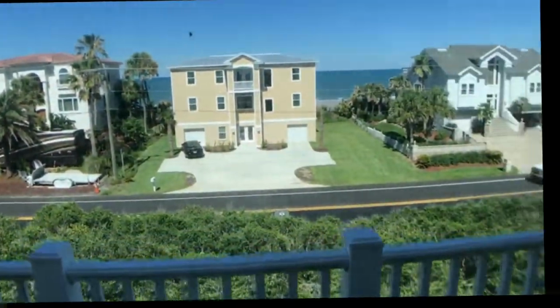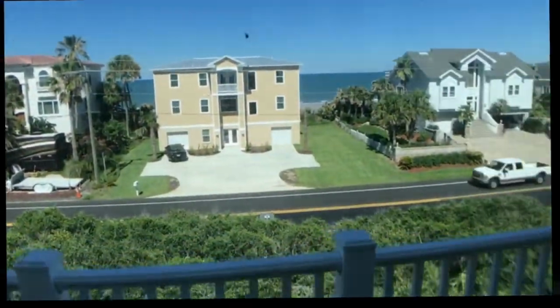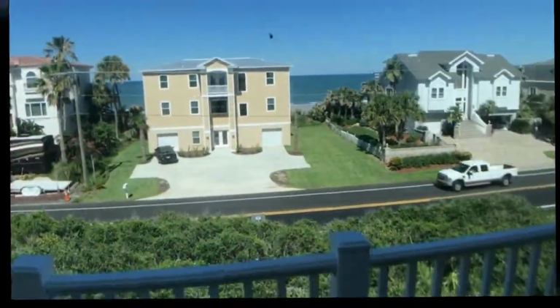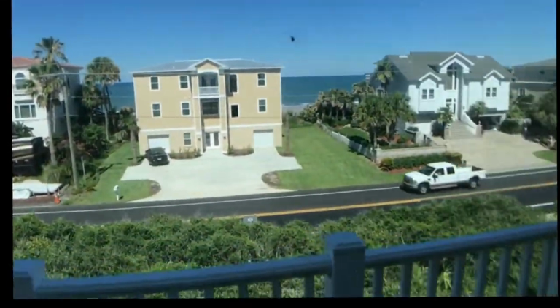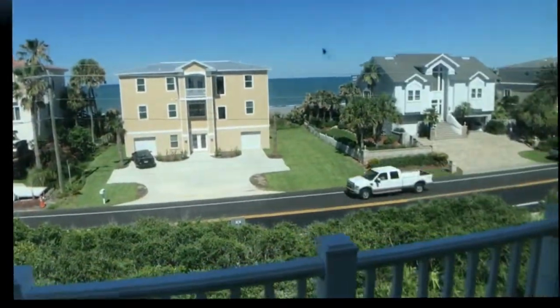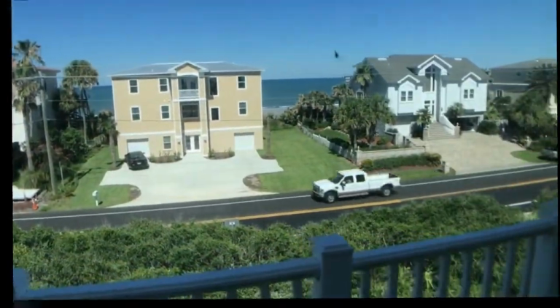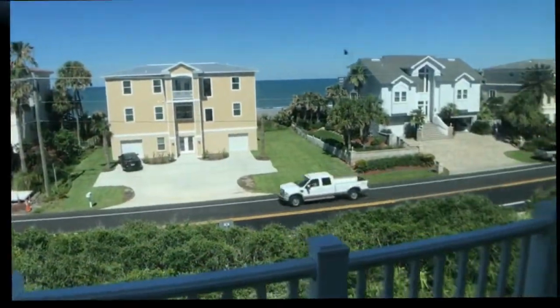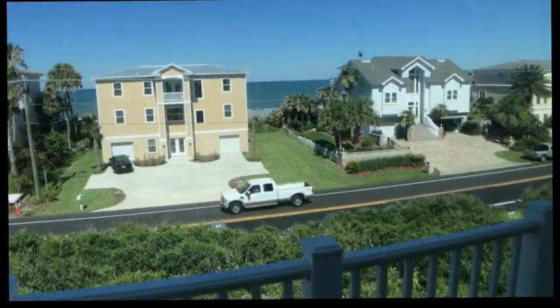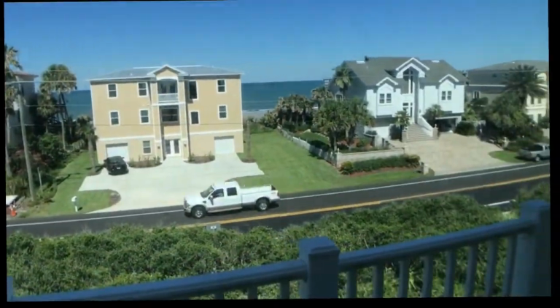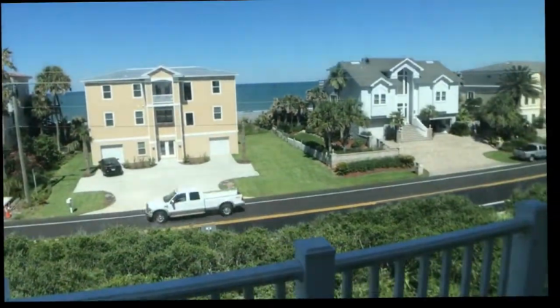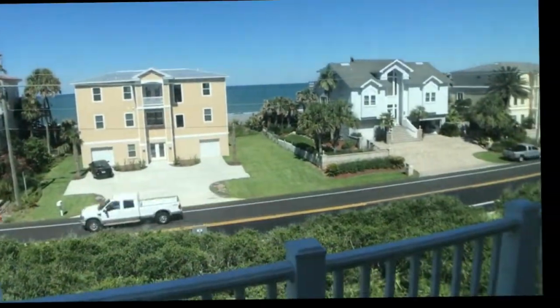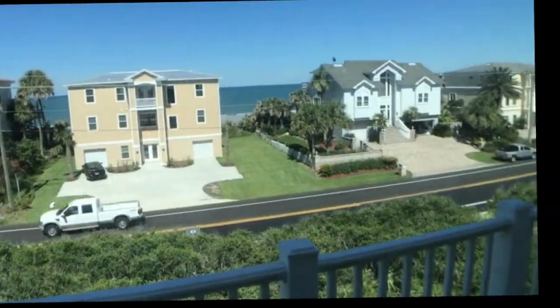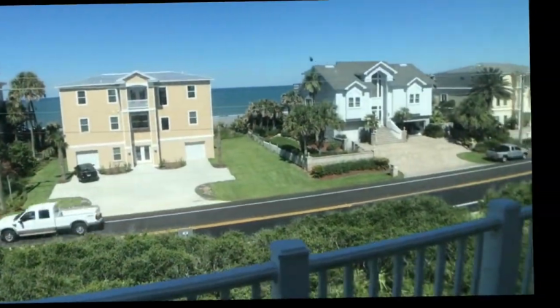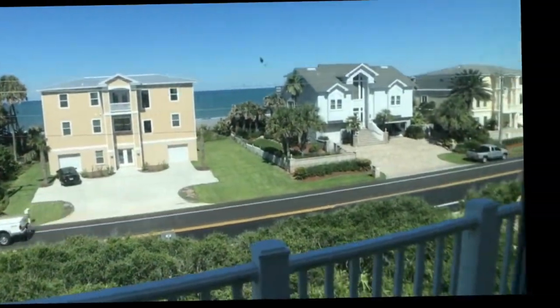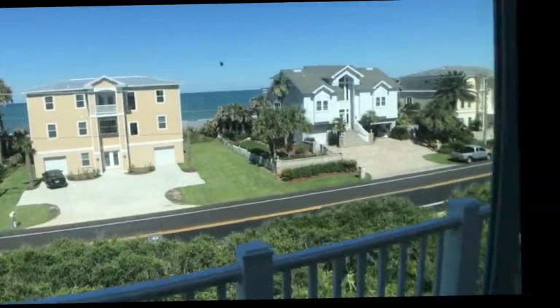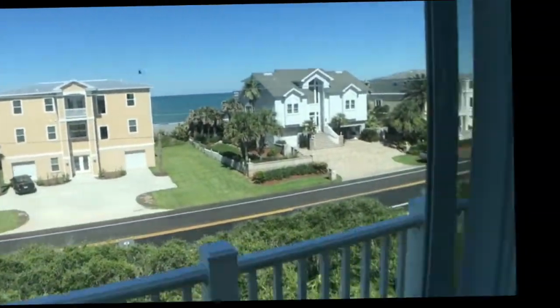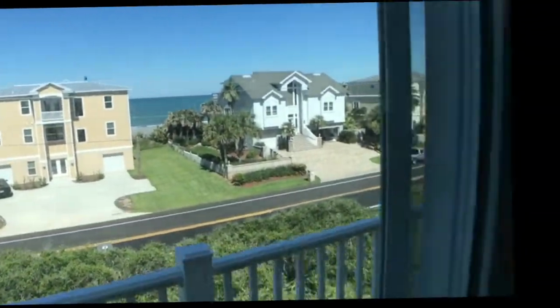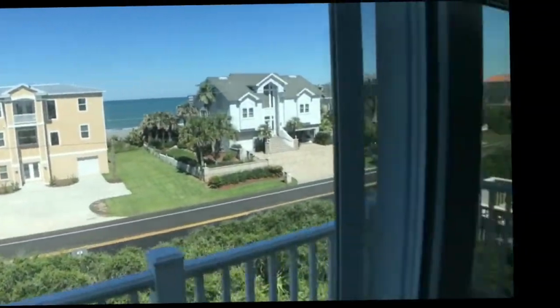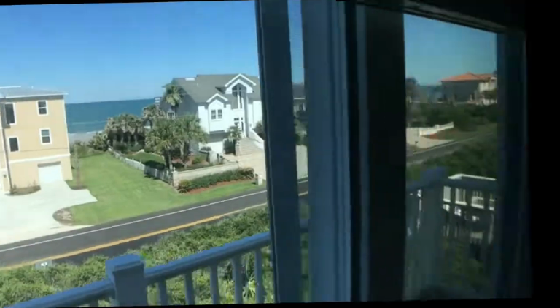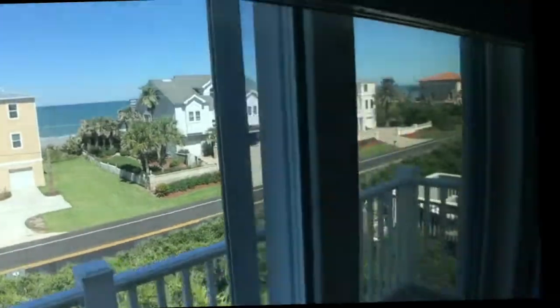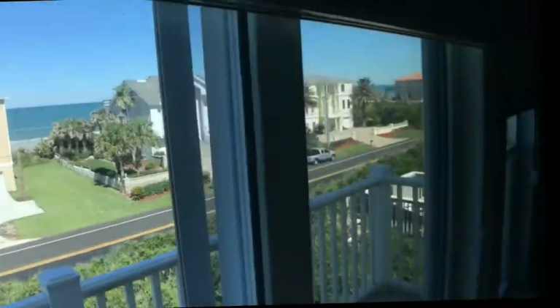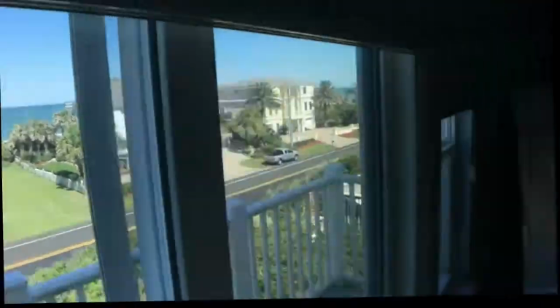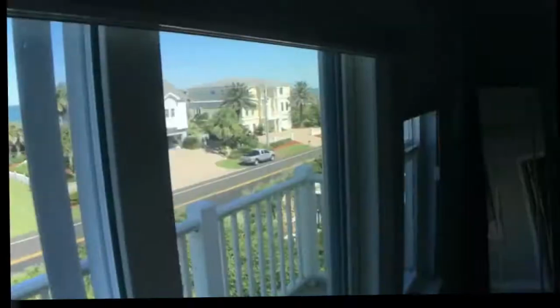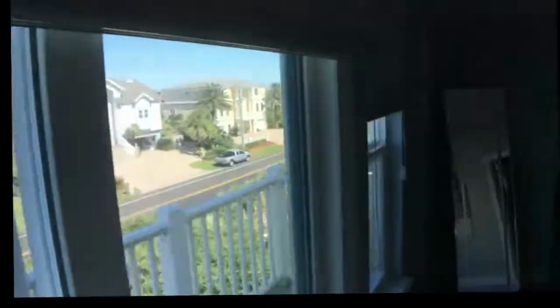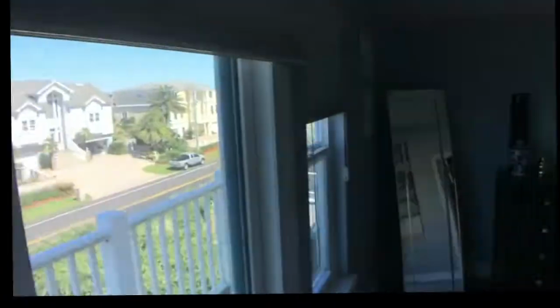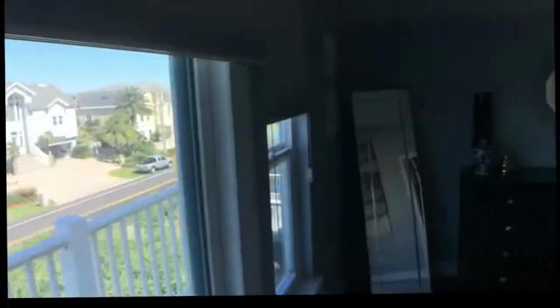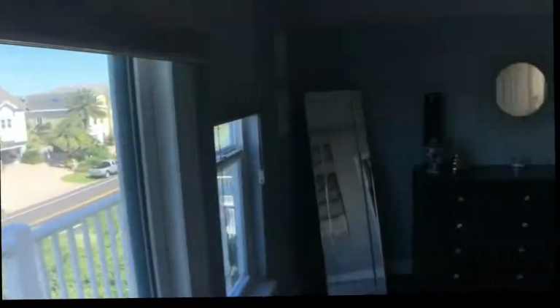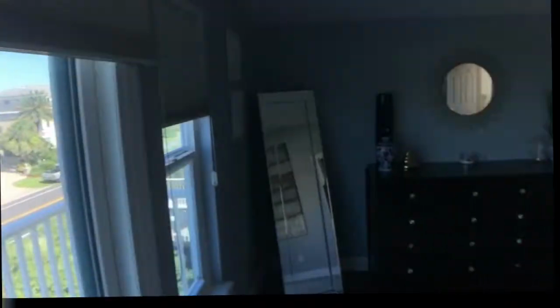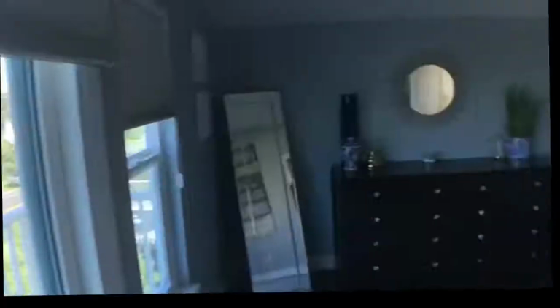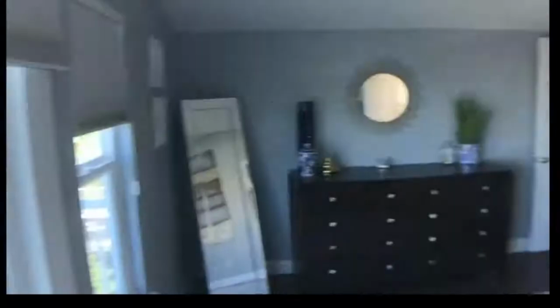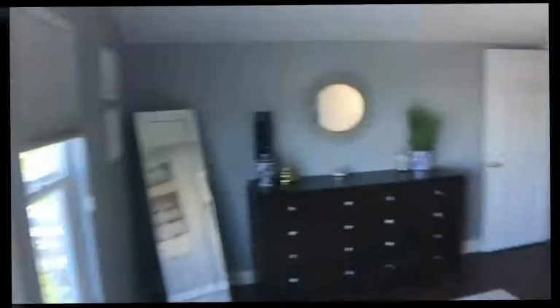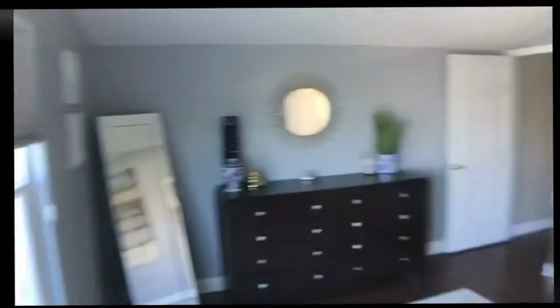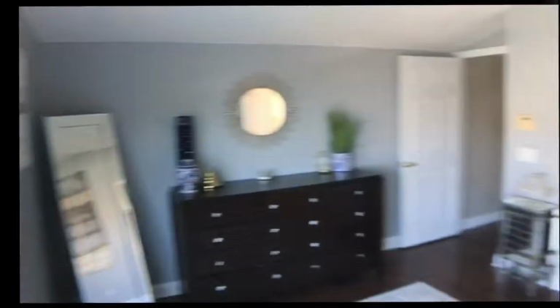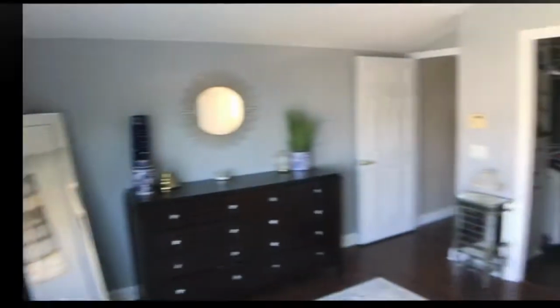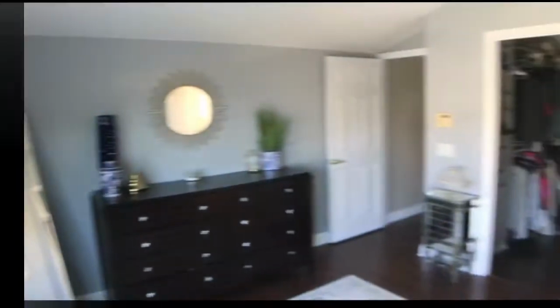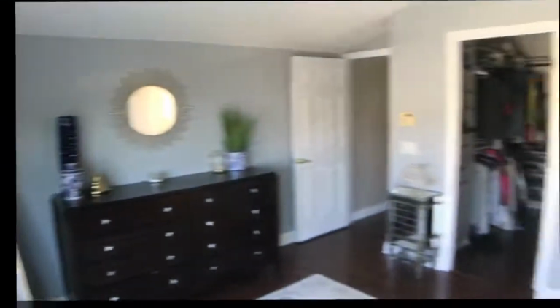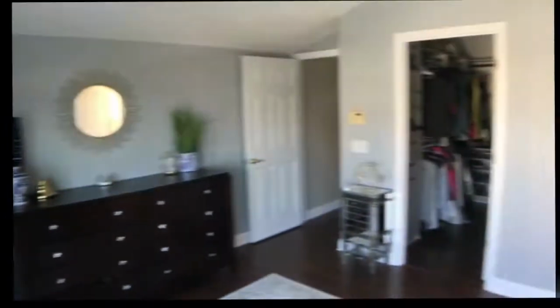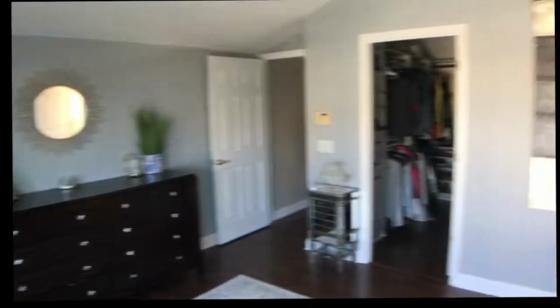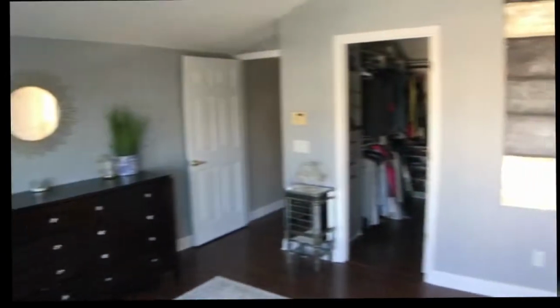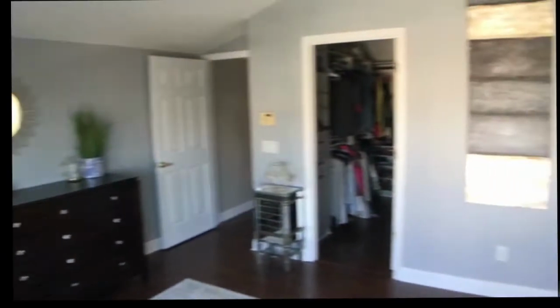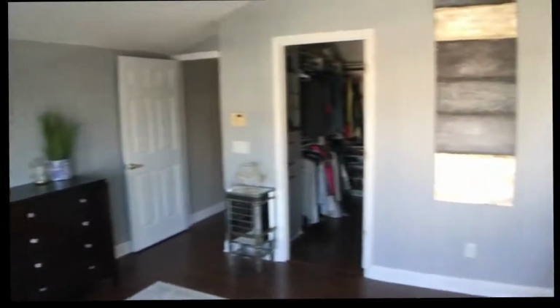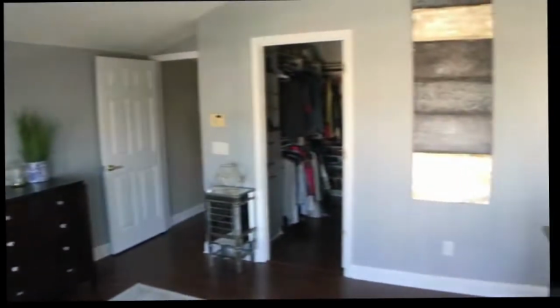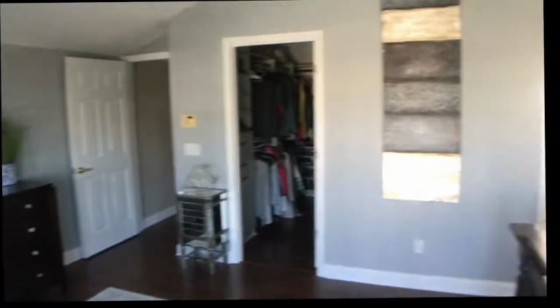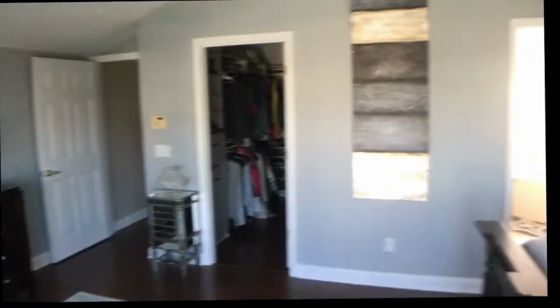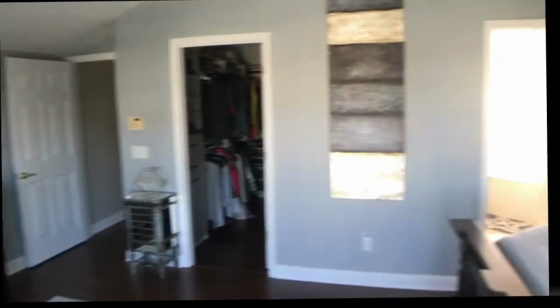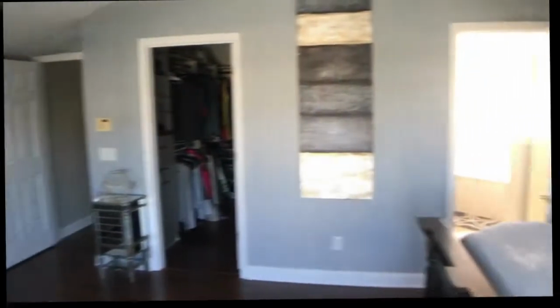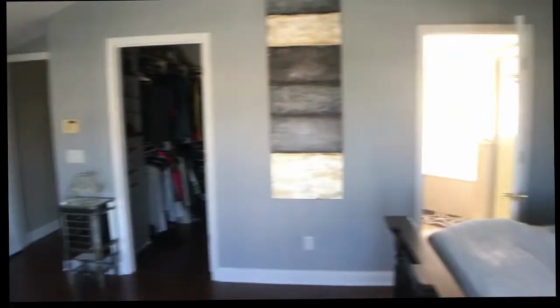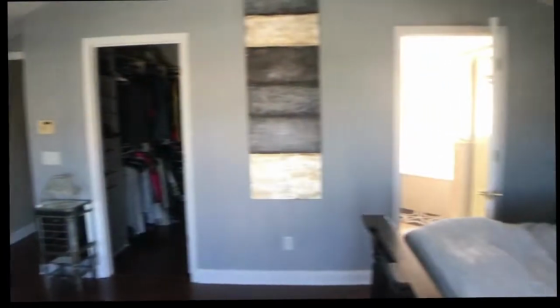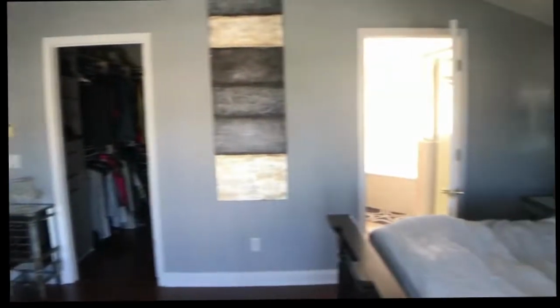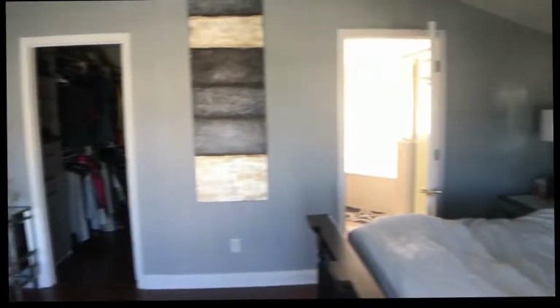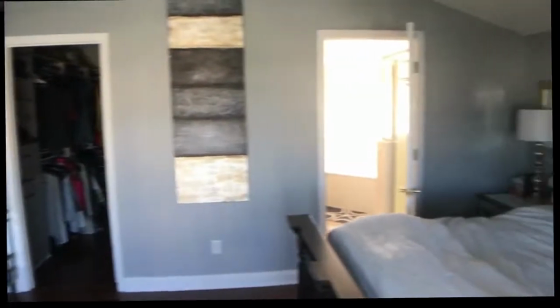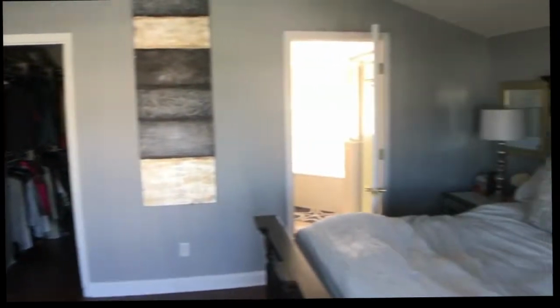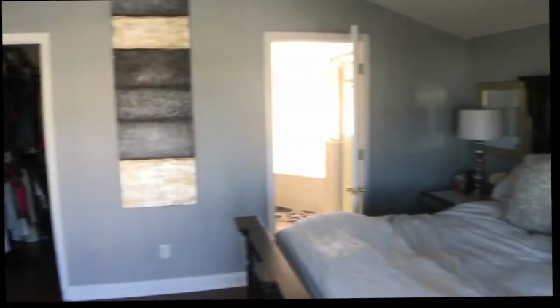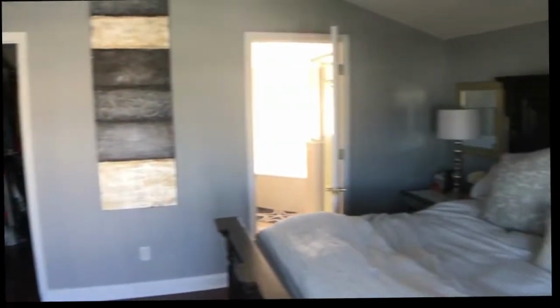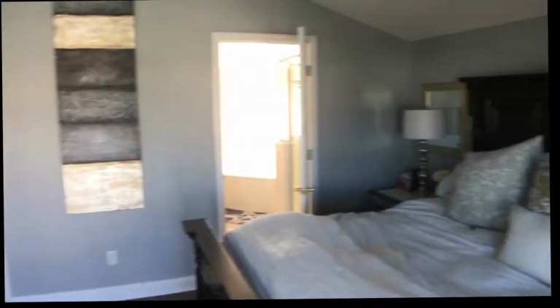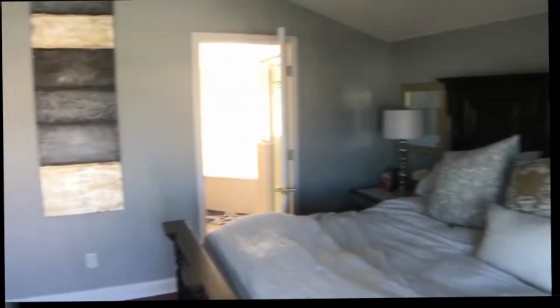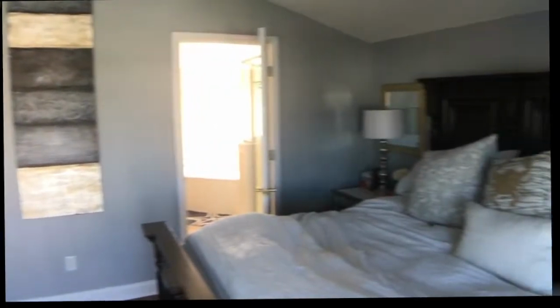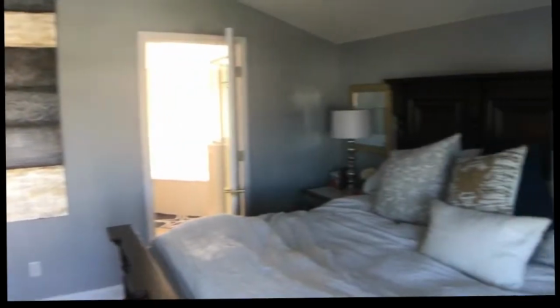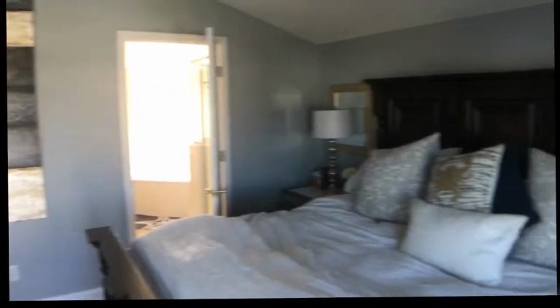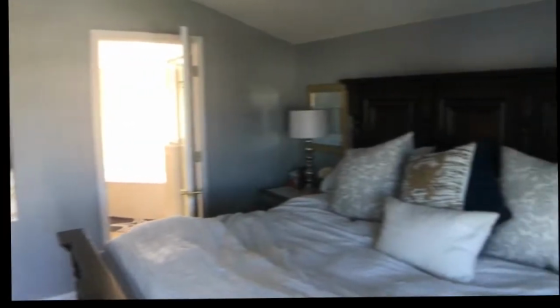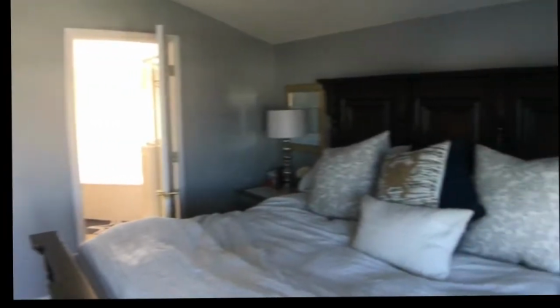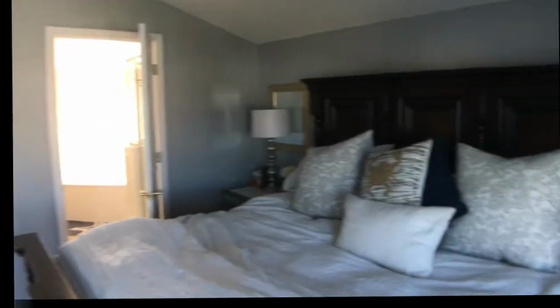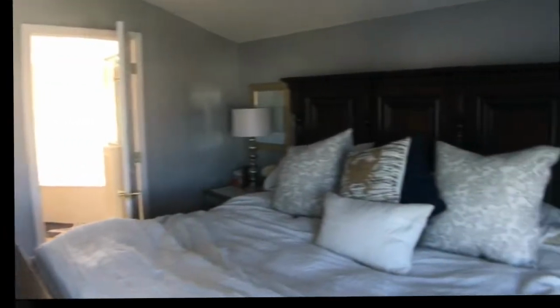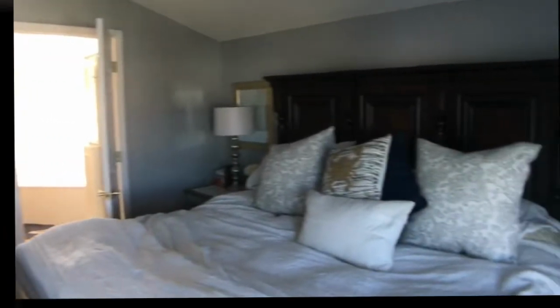You can't beat the ocean views. For any further details, please contact EliteRealtyGroup.com. Thank you.